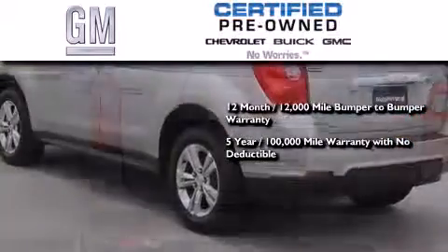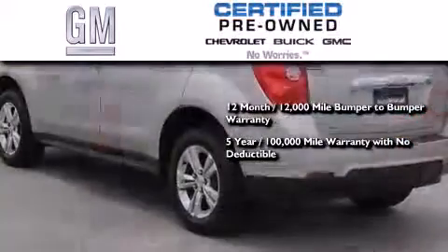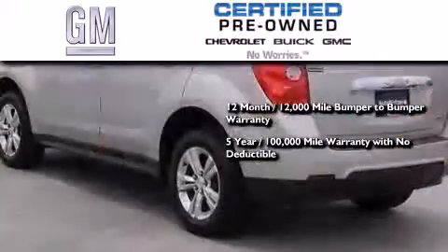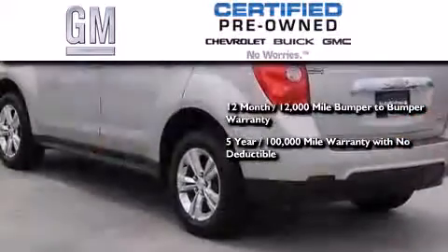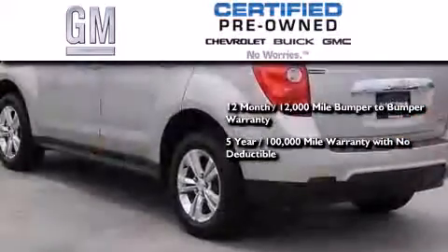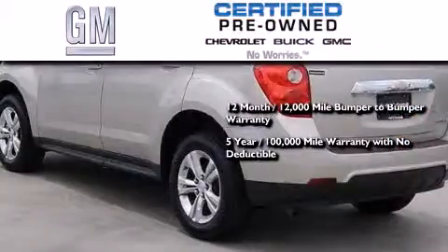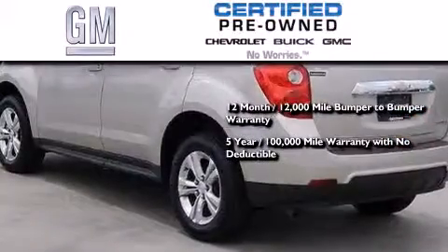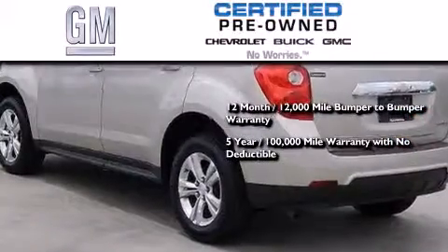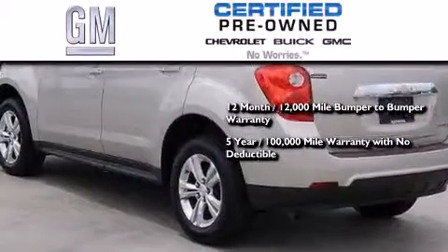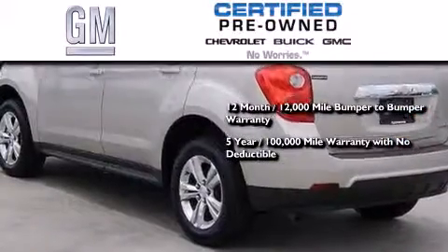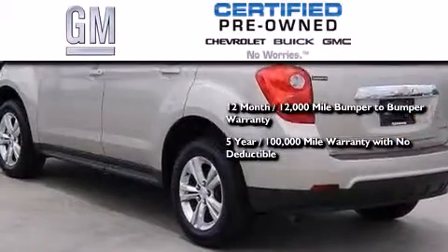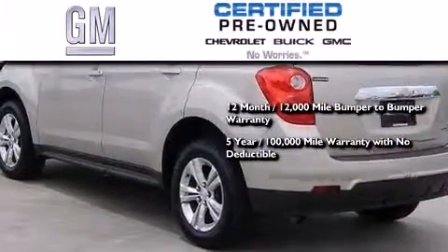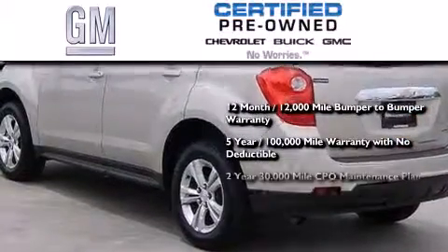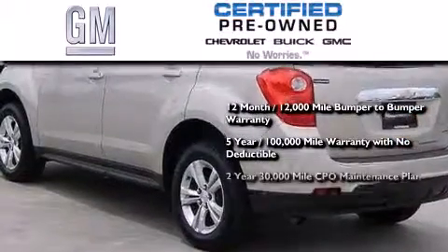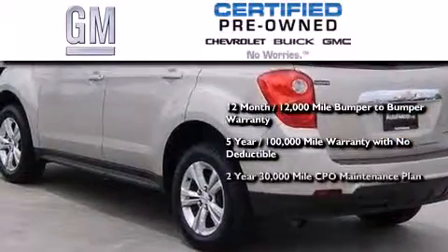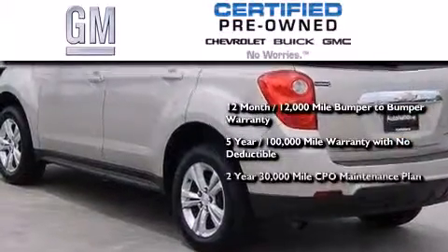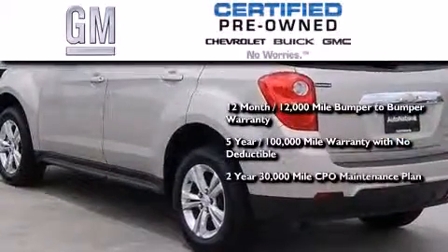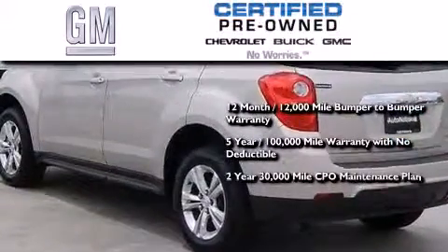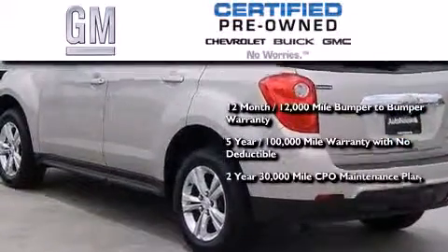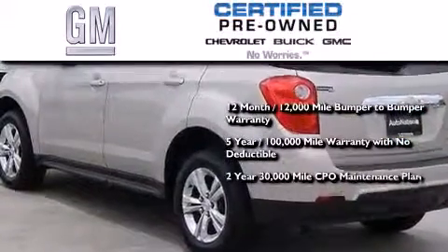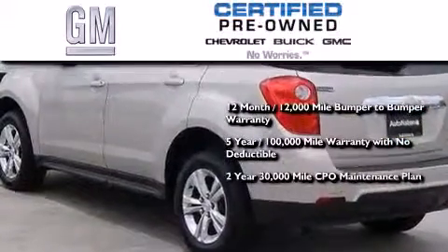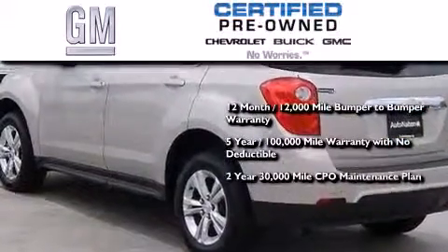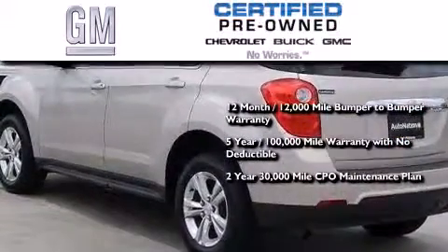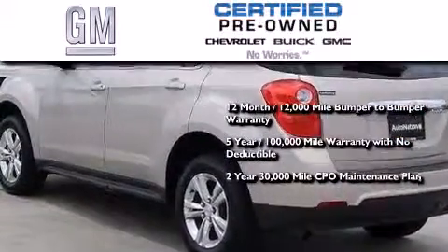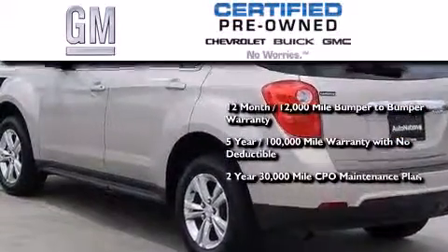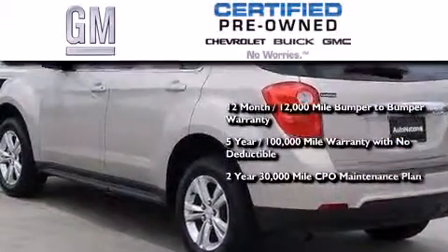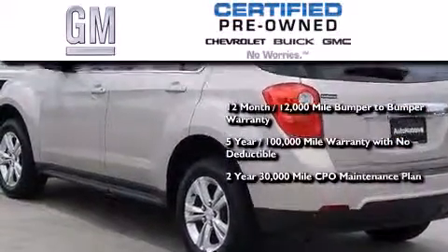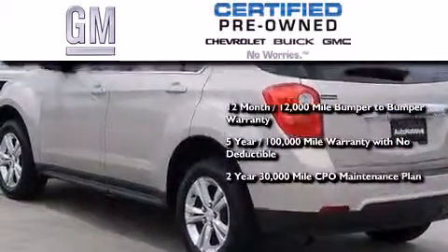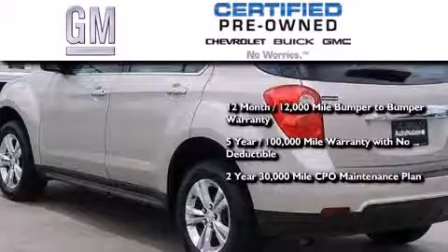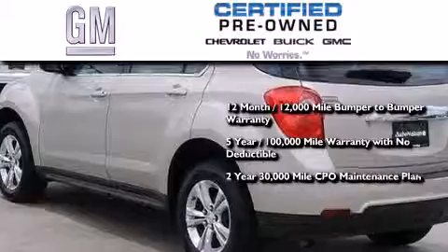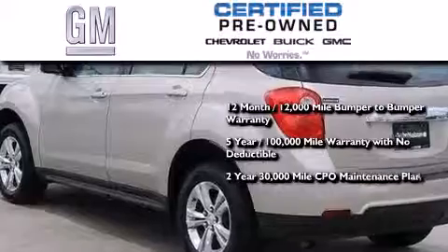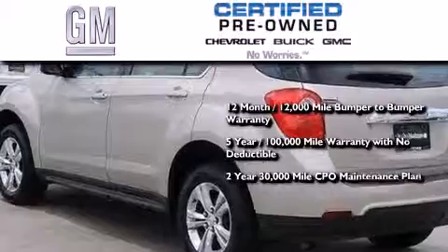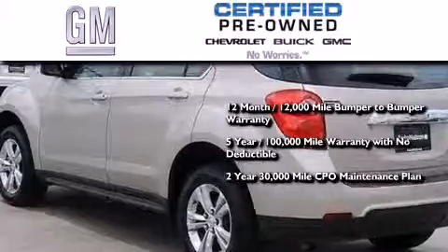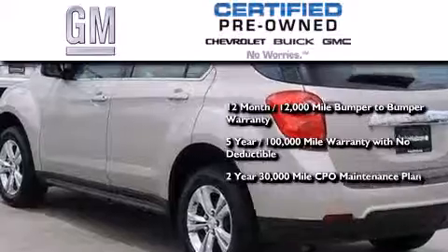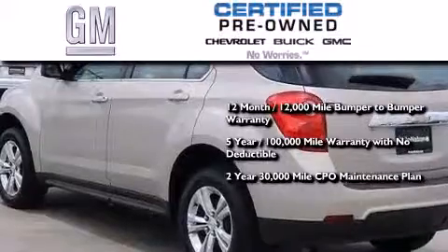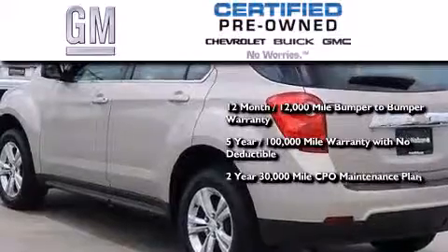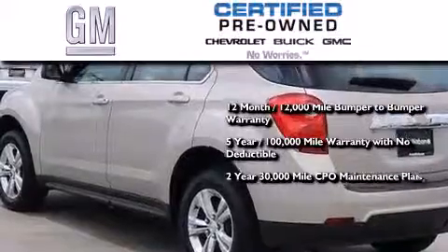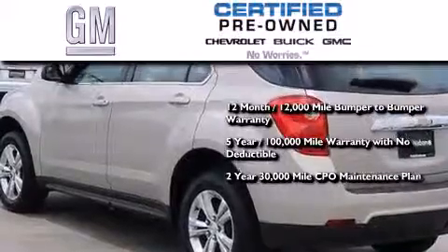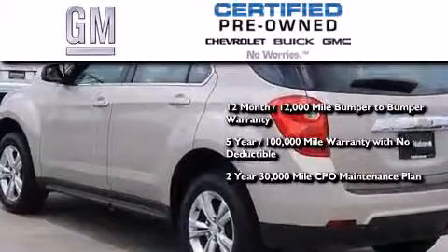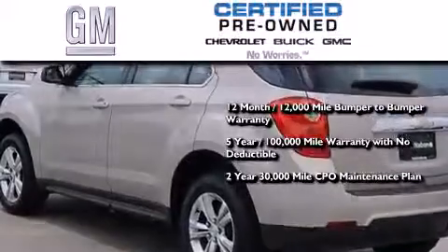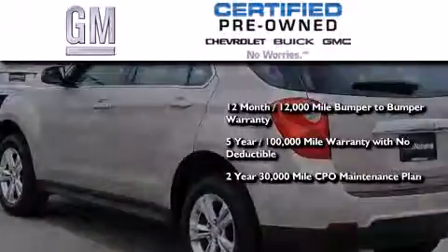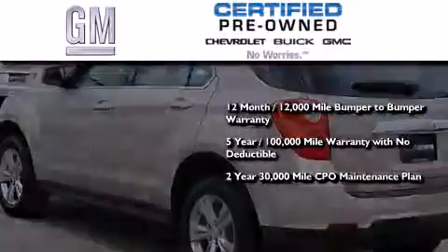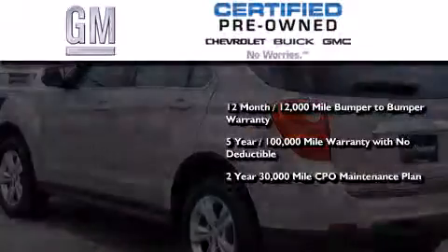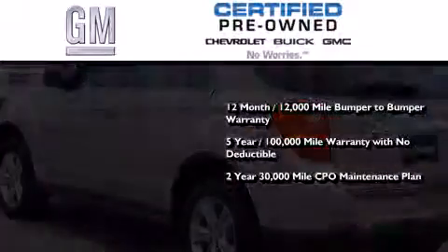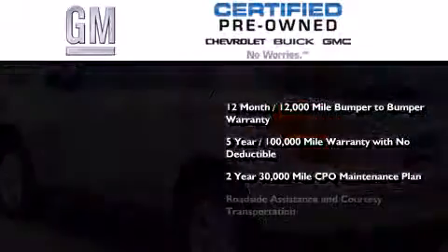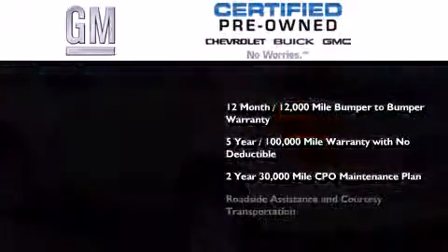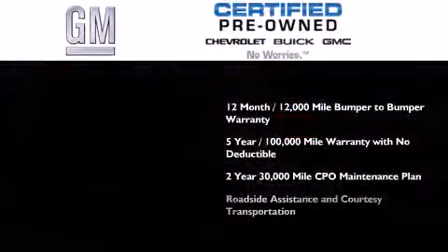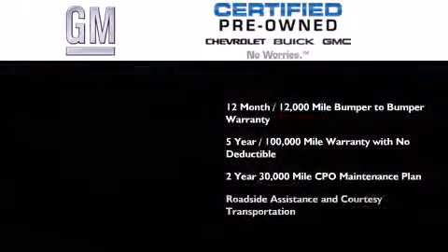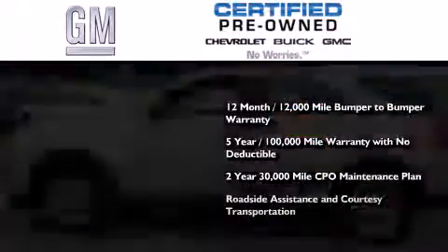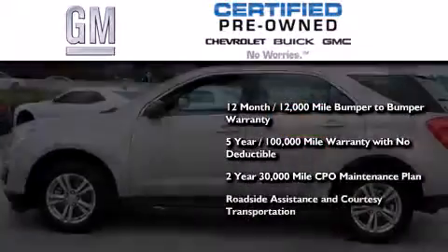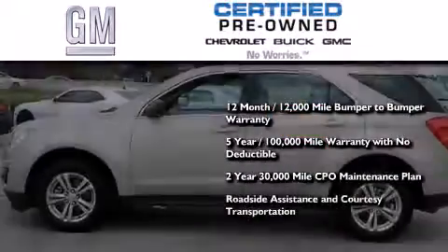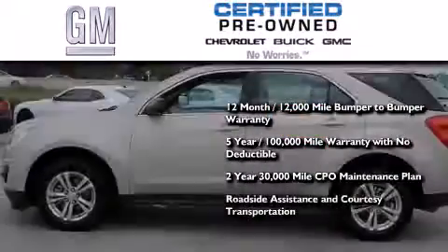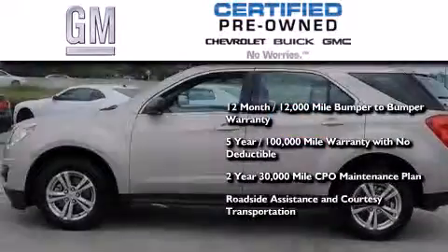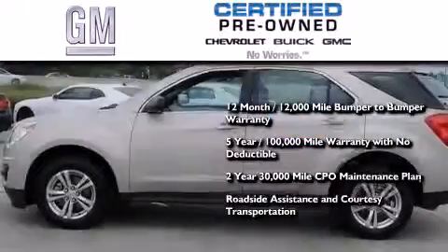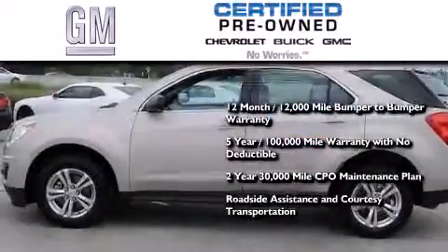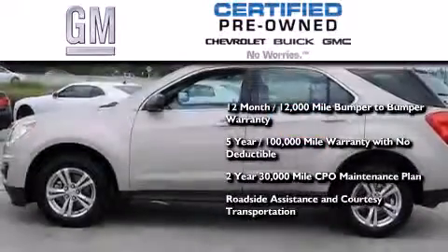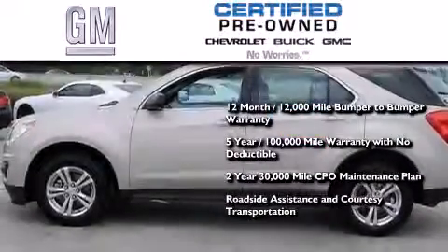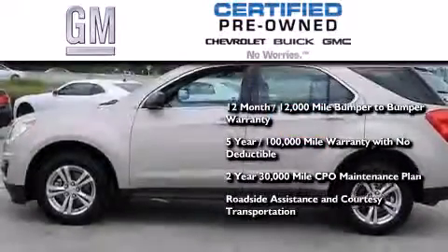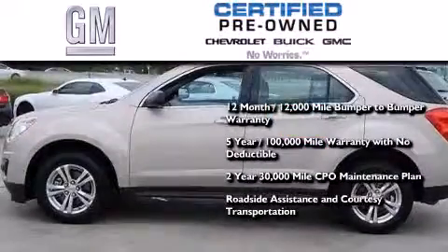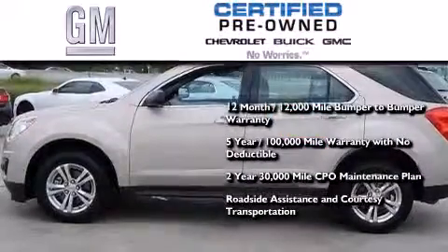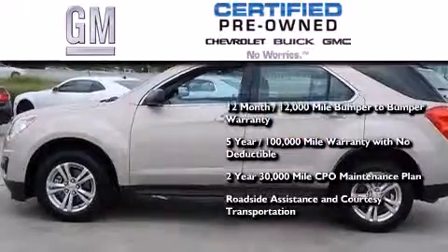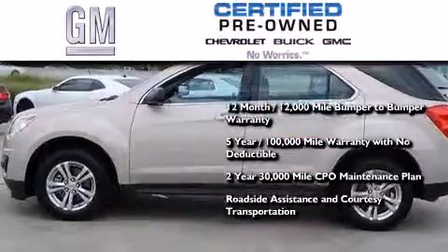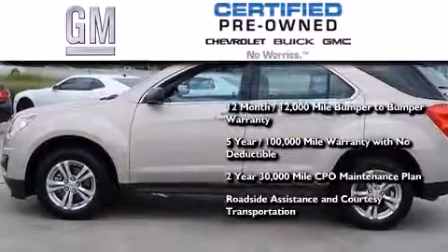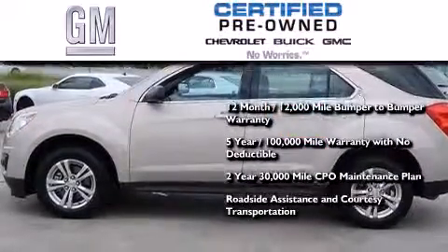Also included is a two-year, 30,000-mile standard CPO maintenance plan, plus roadside assistance and courtesy transportation.